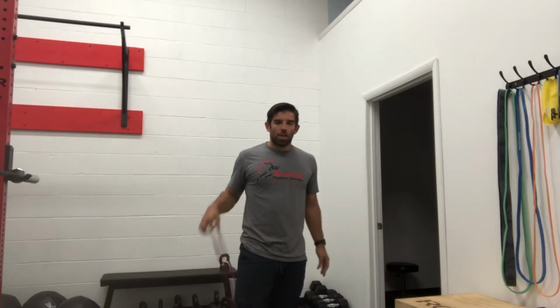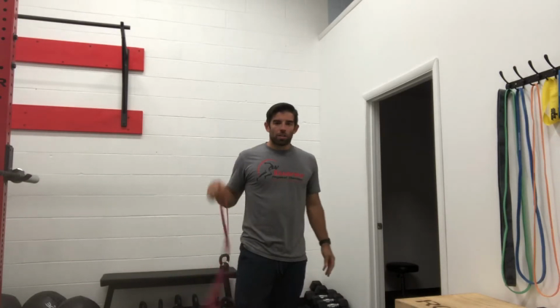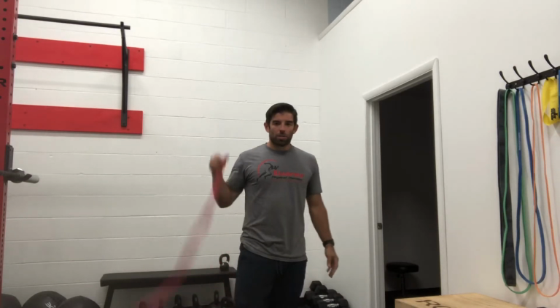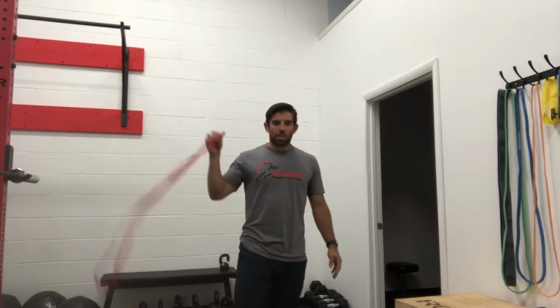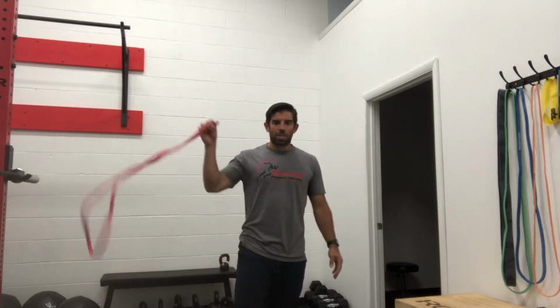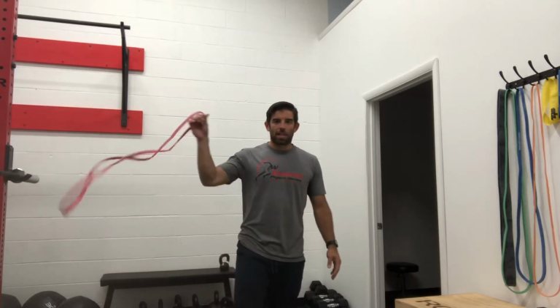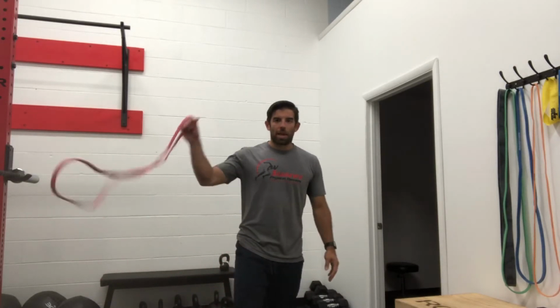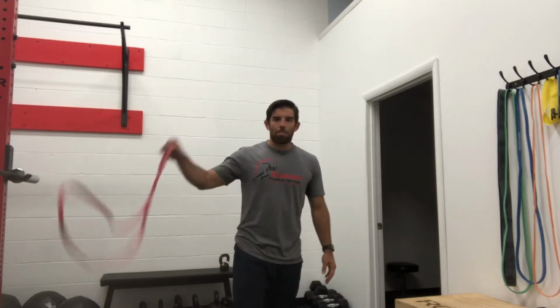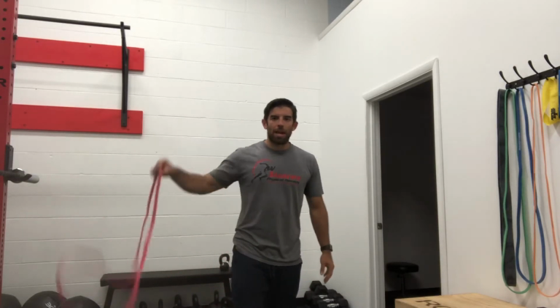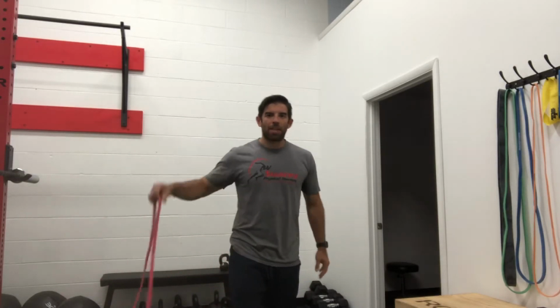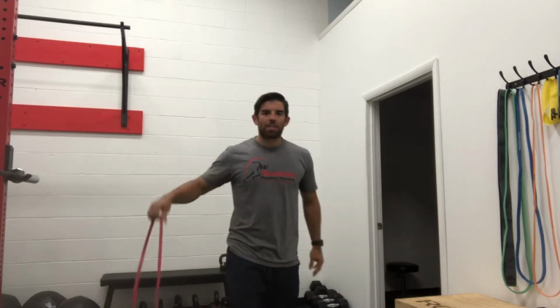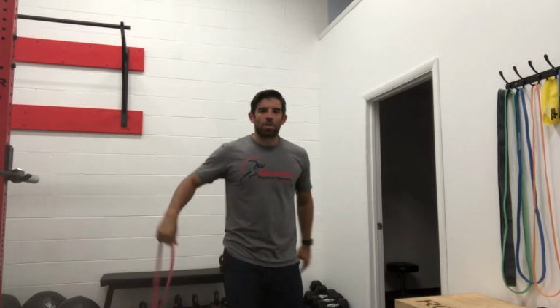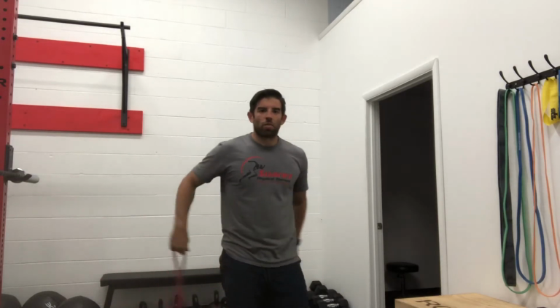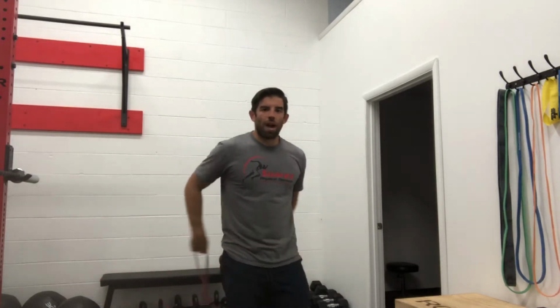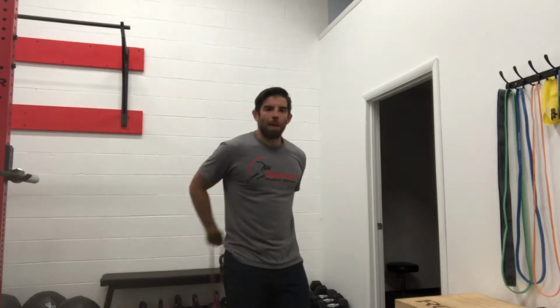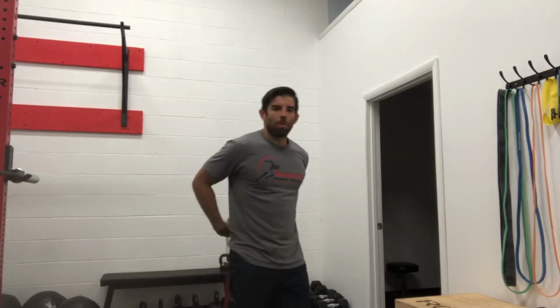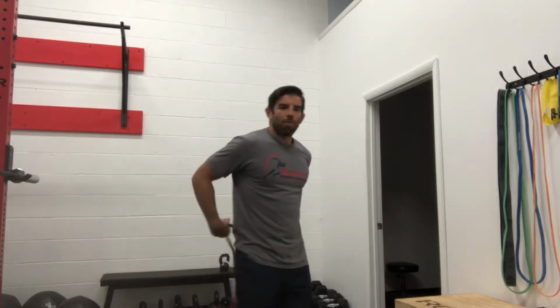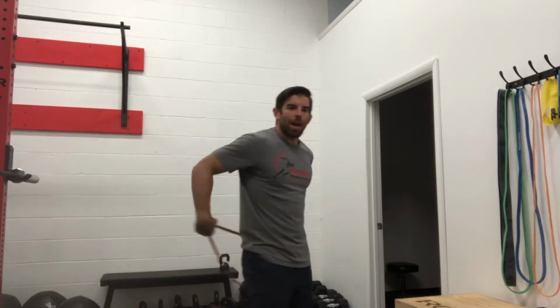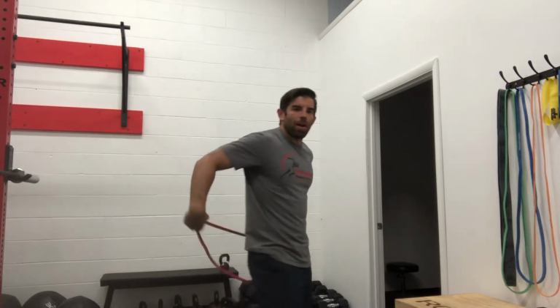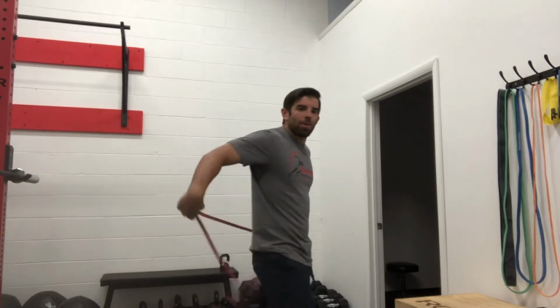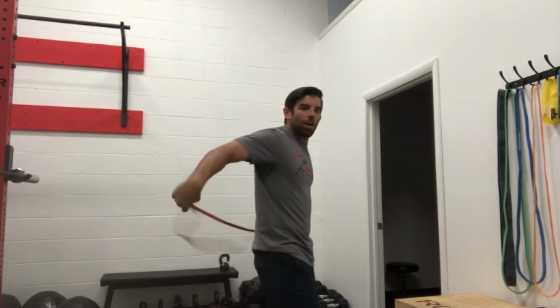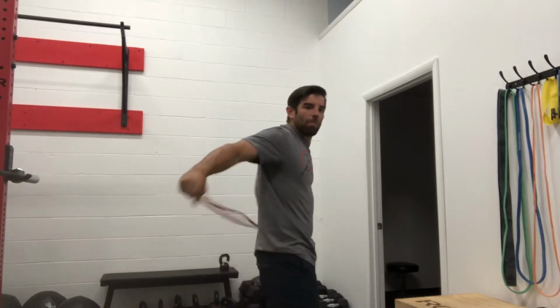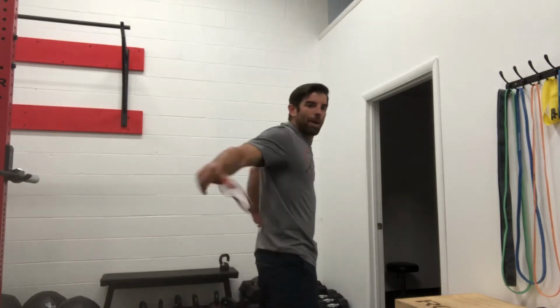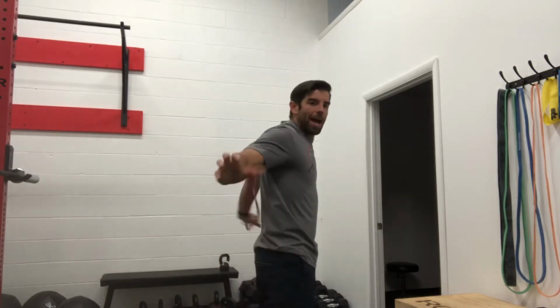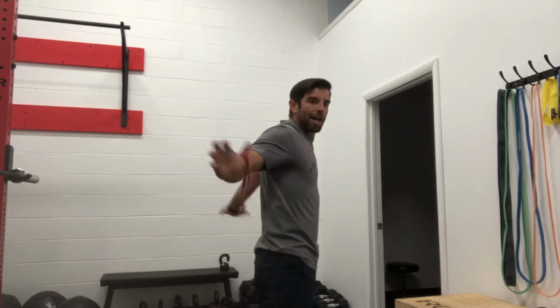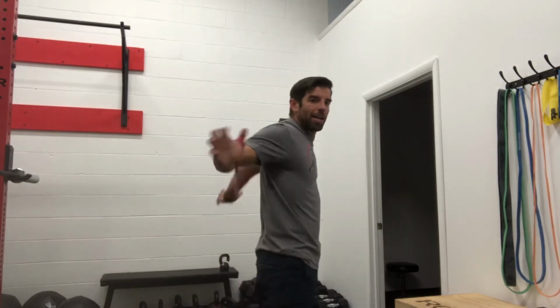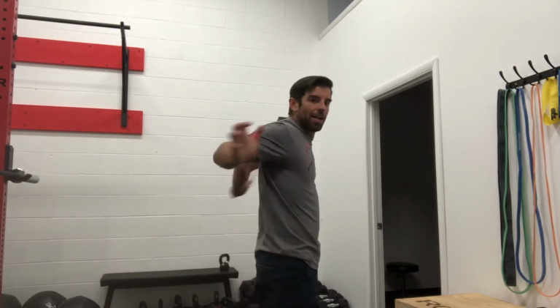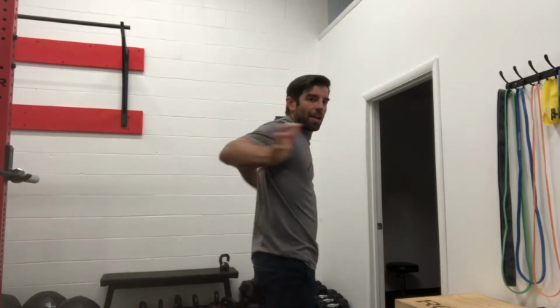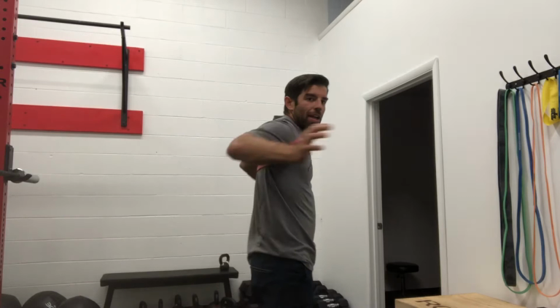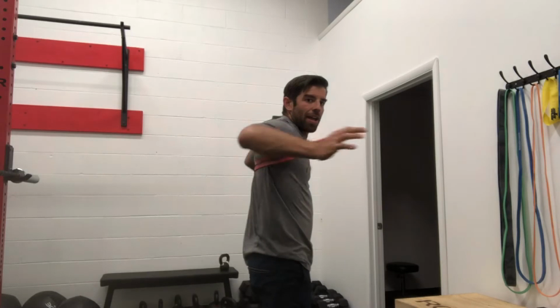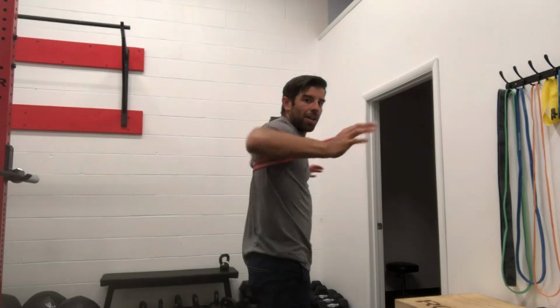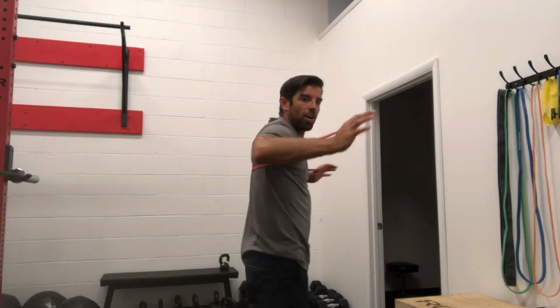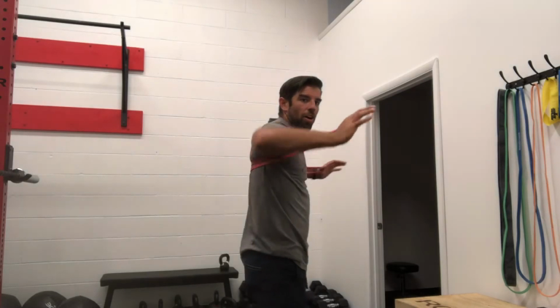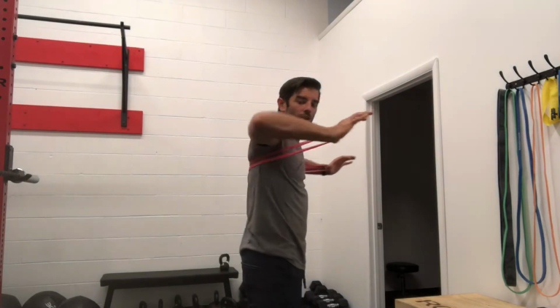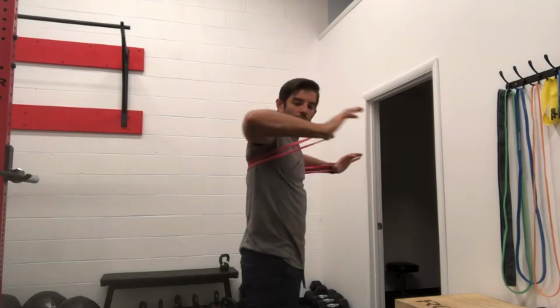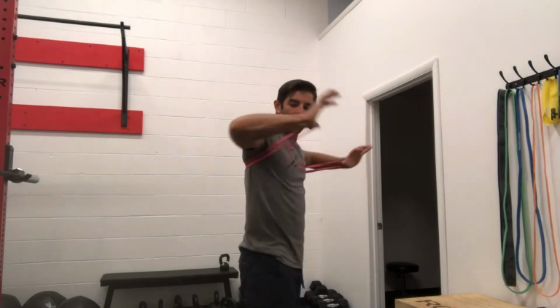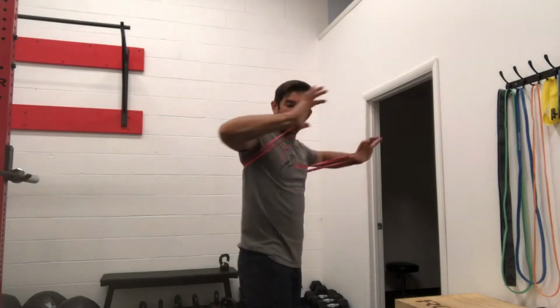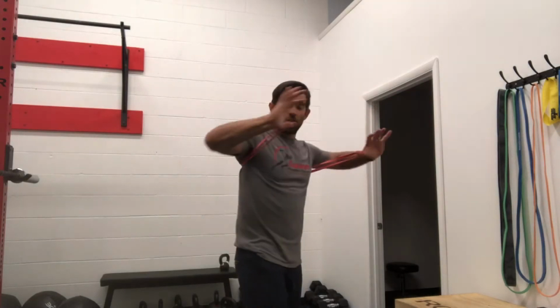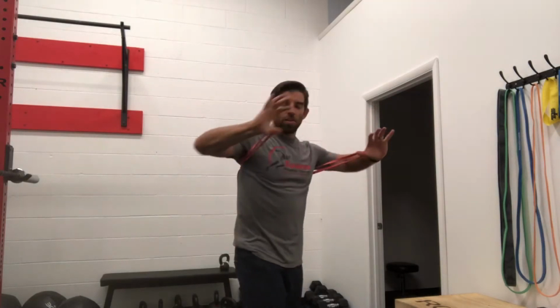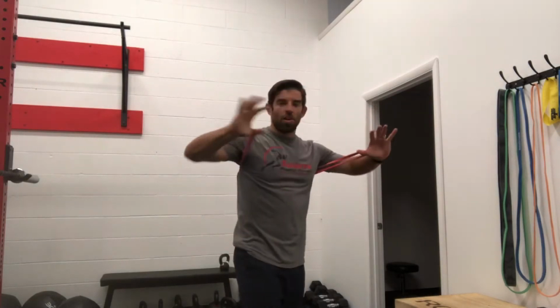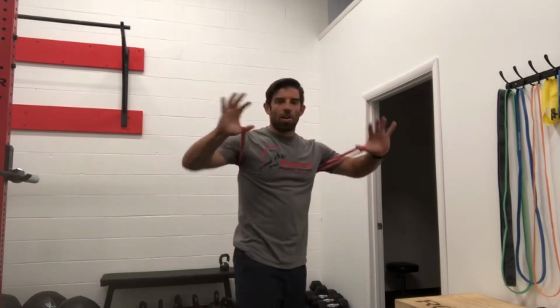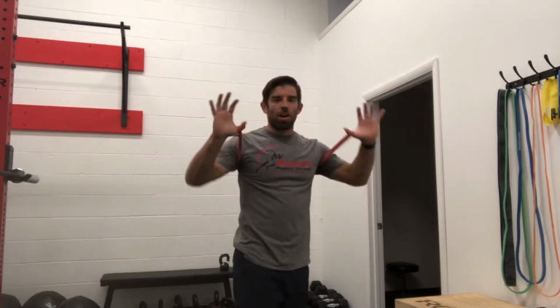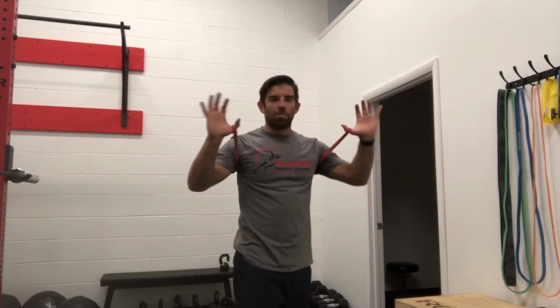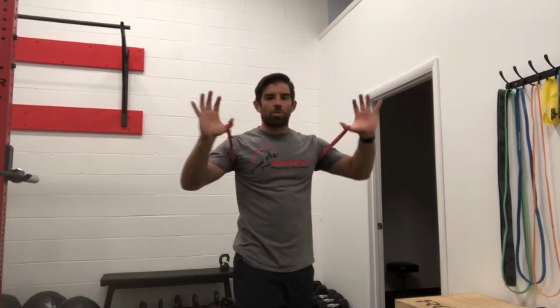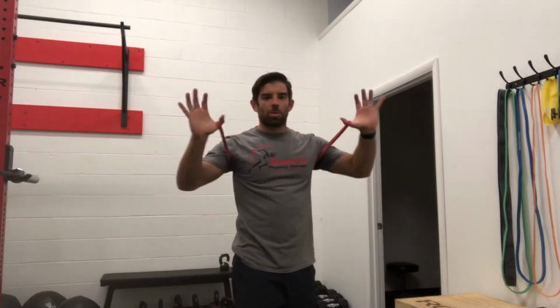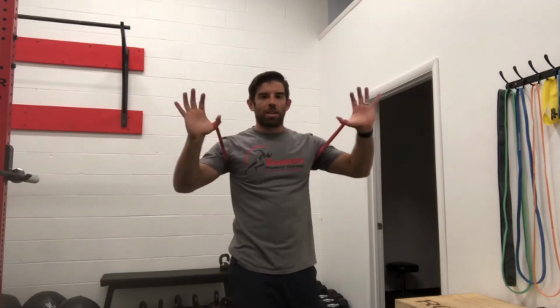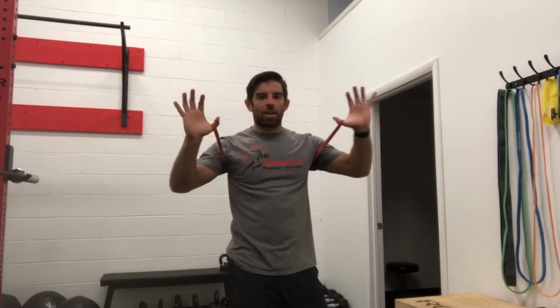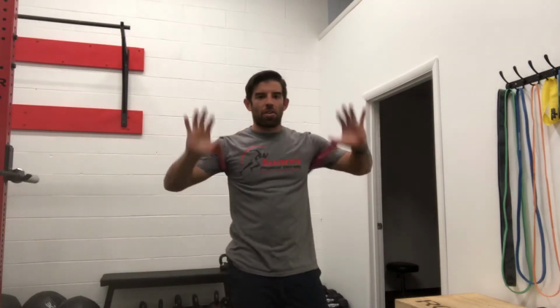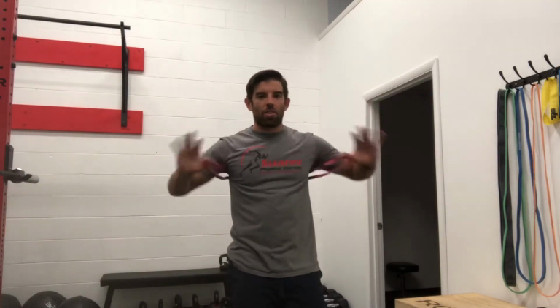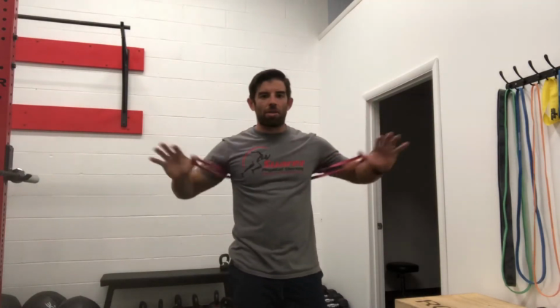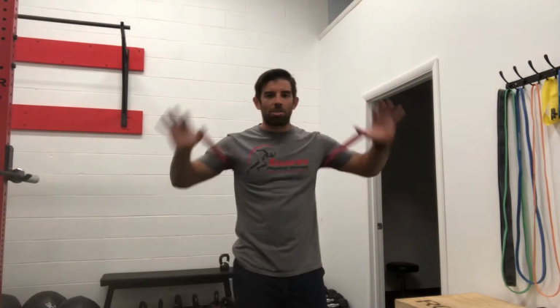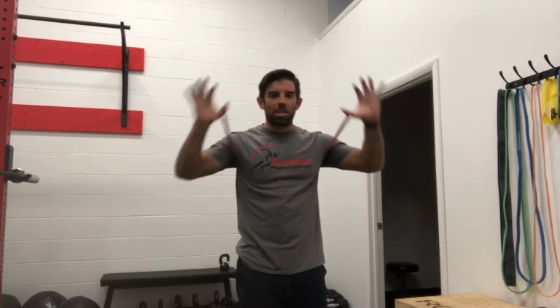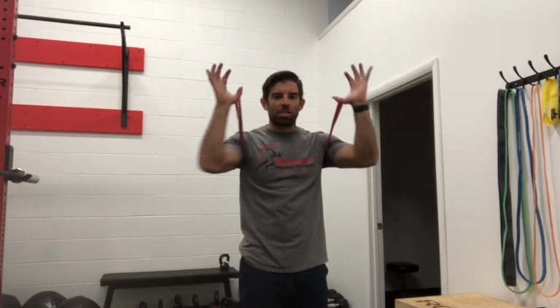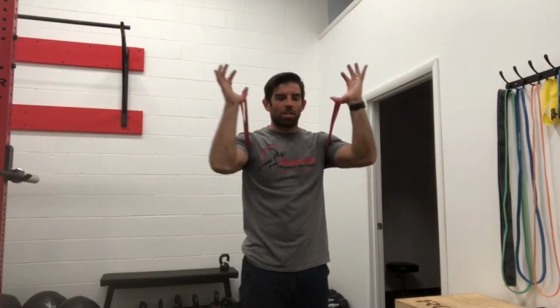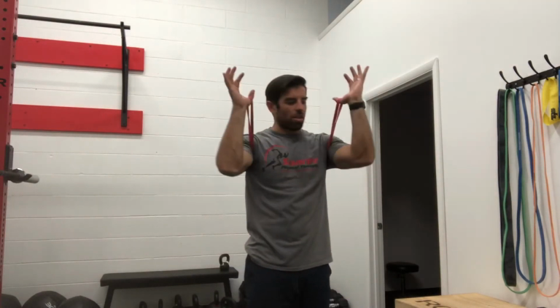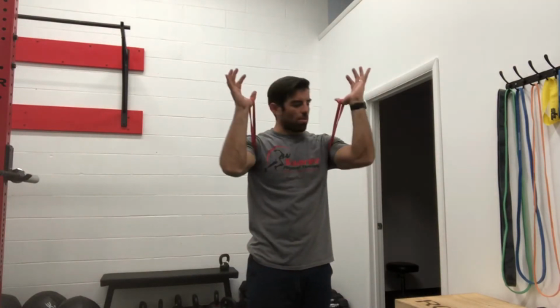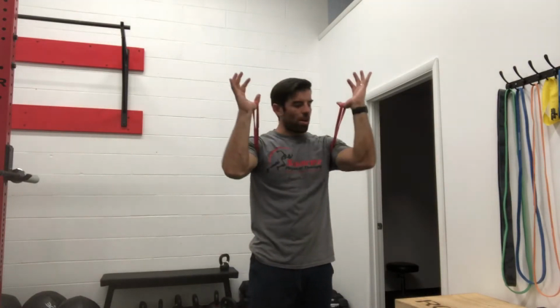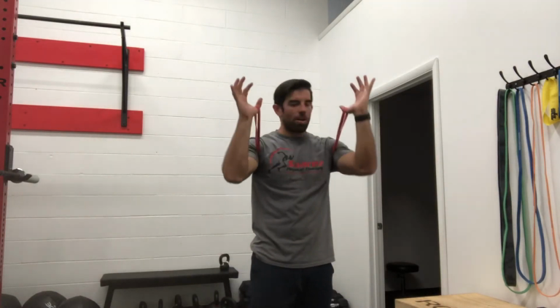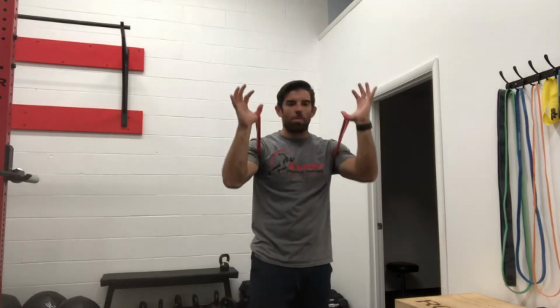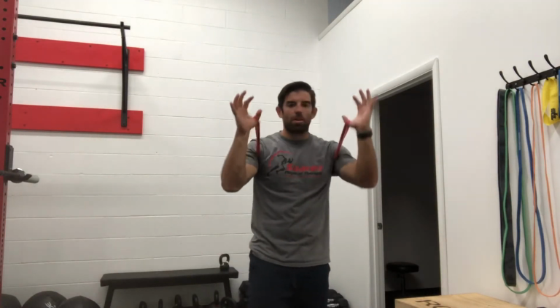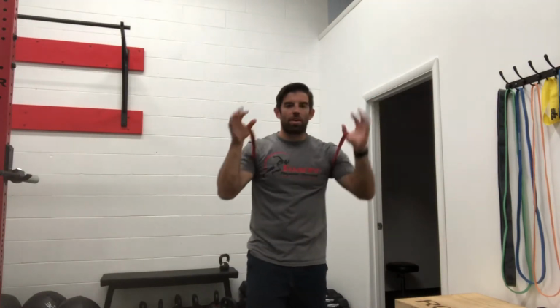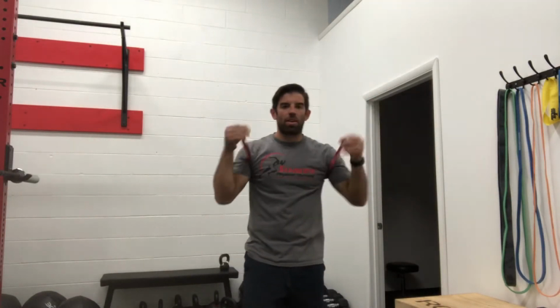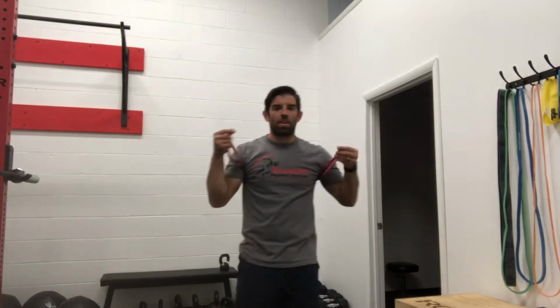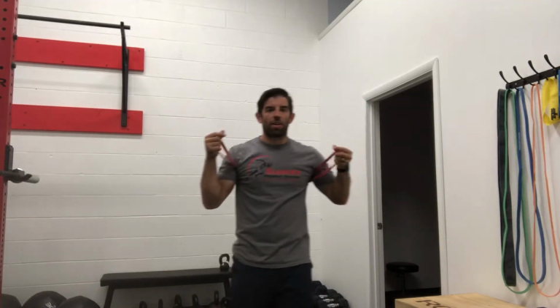We're going to take that band and it's going to wrap around our back and underneath our arms. We're going to get our thumbs in and it's going to come right up underneath here.